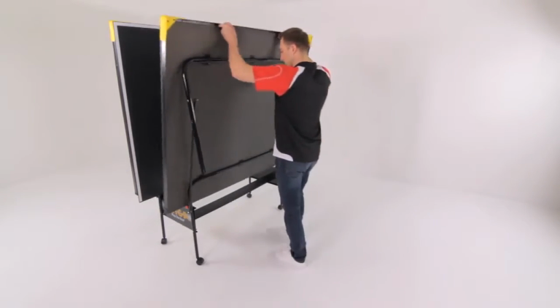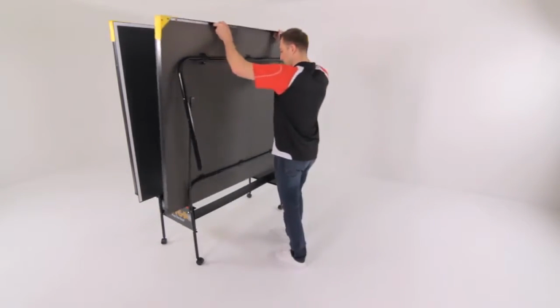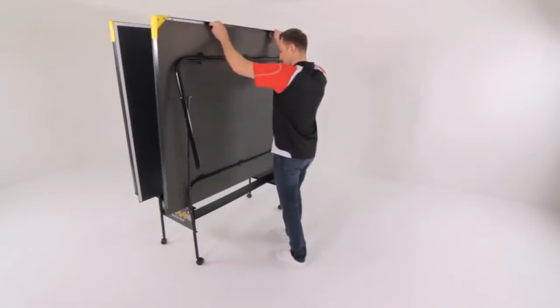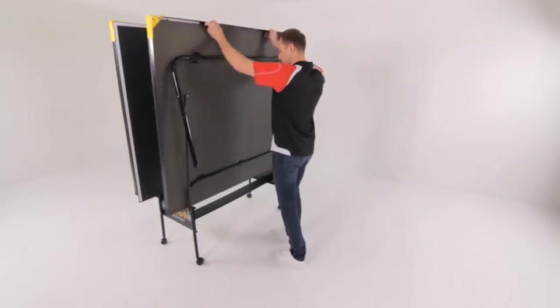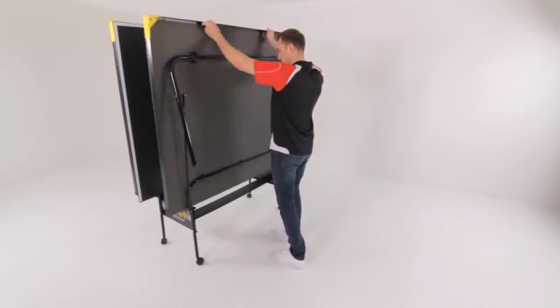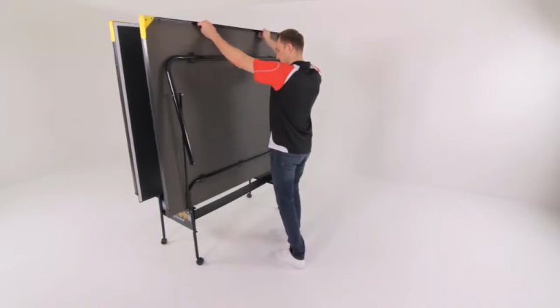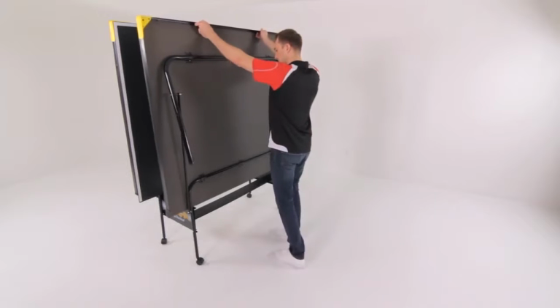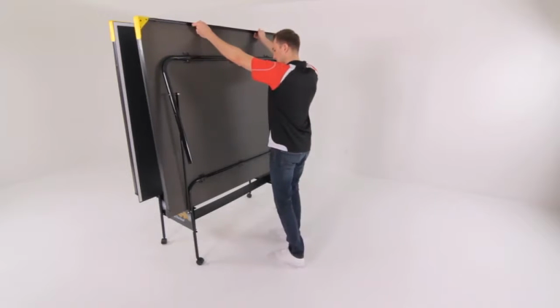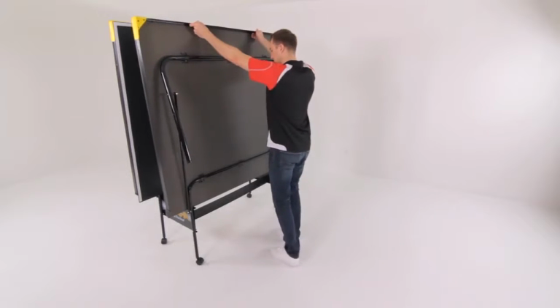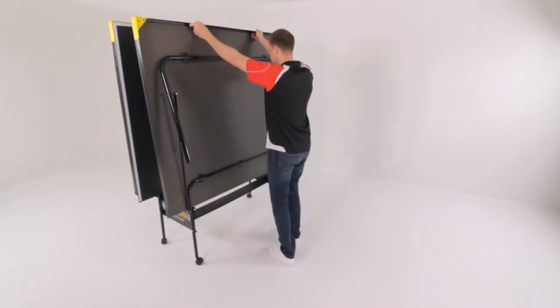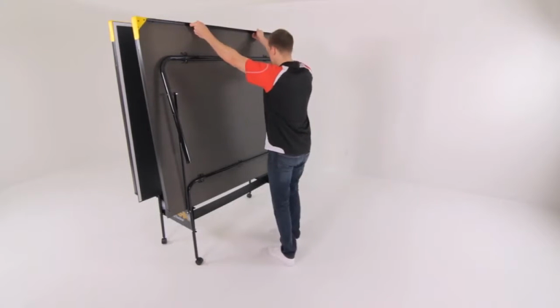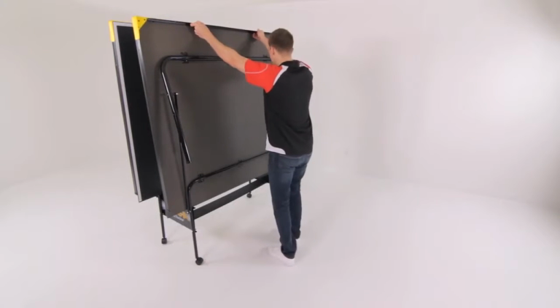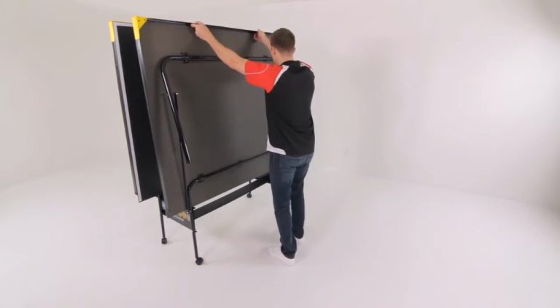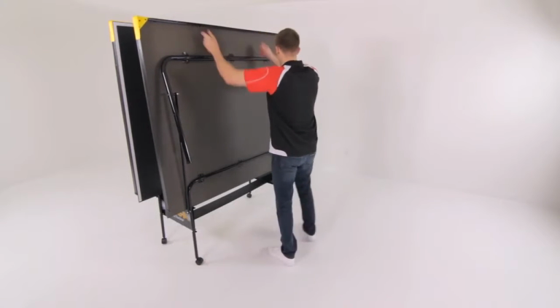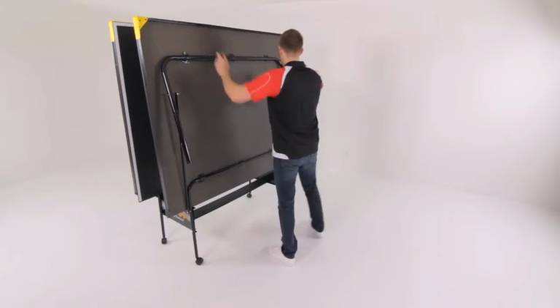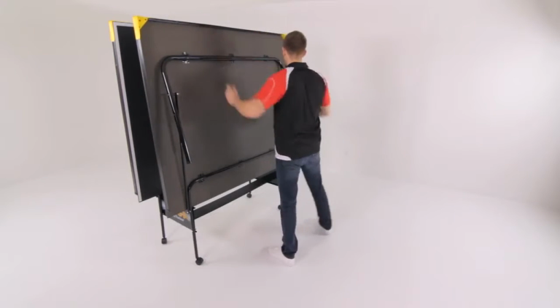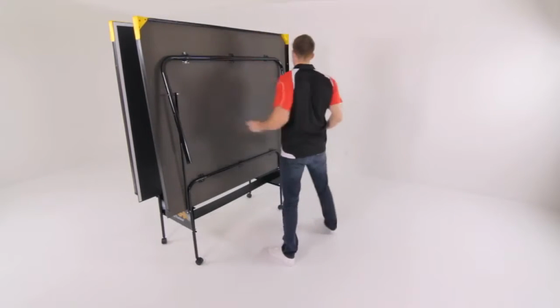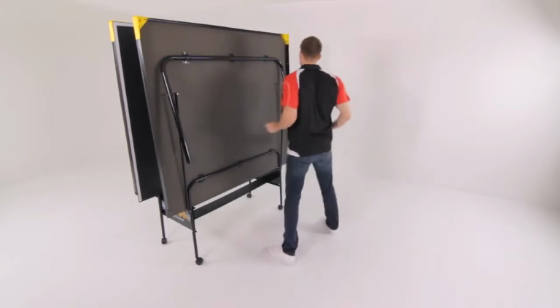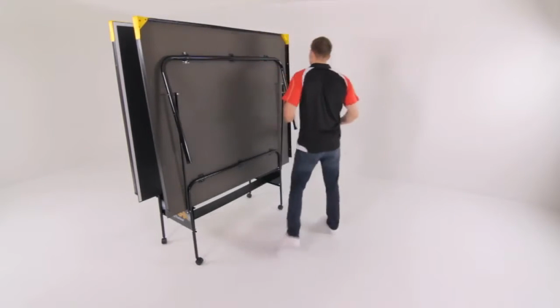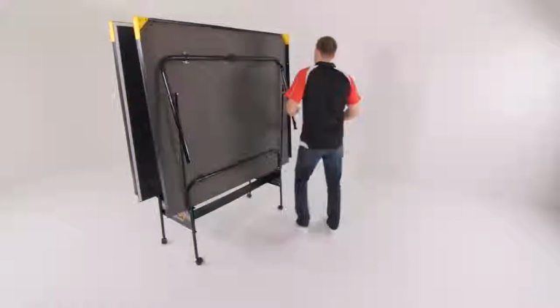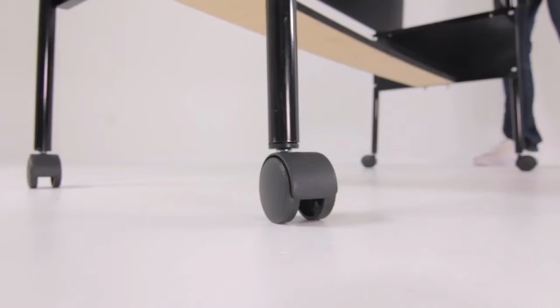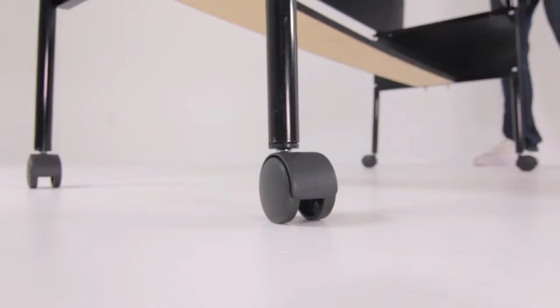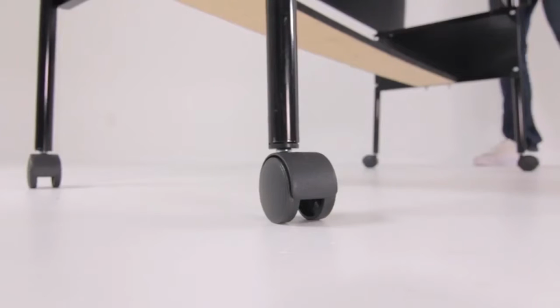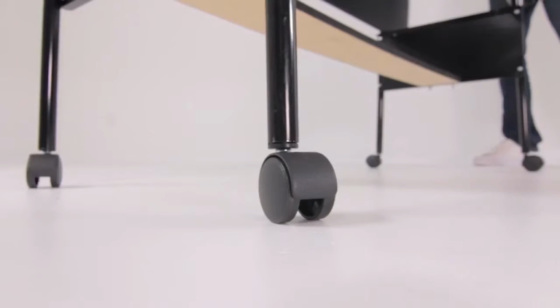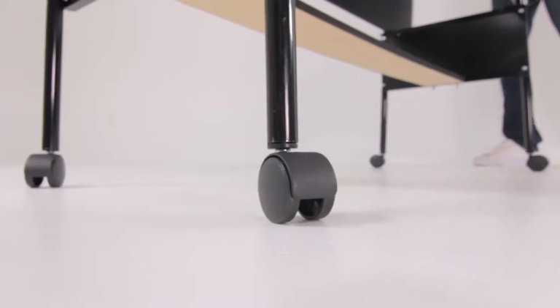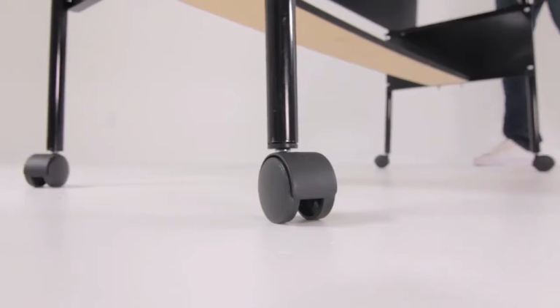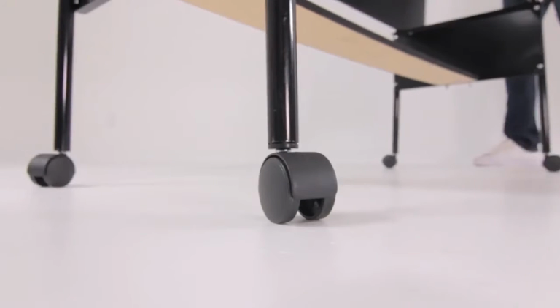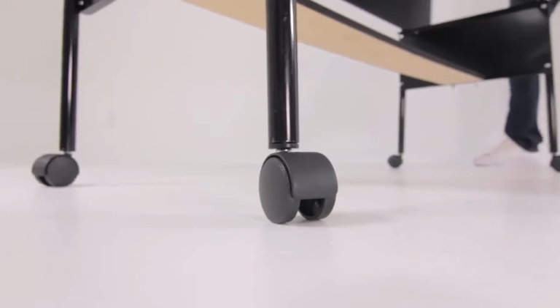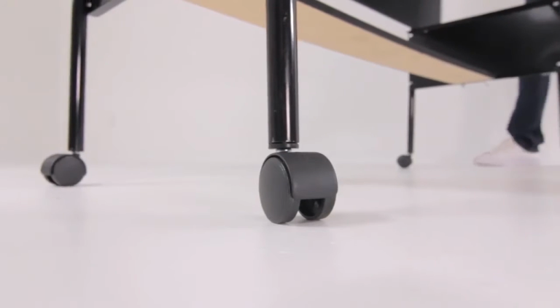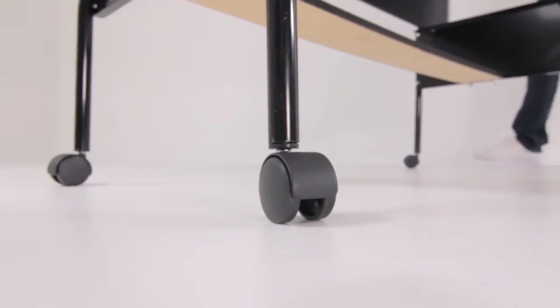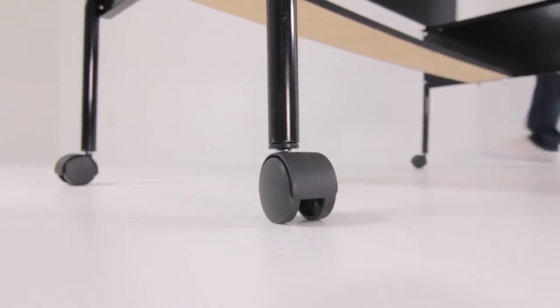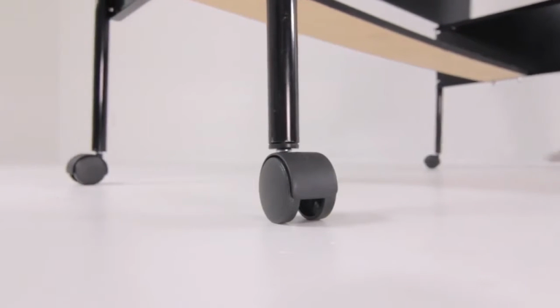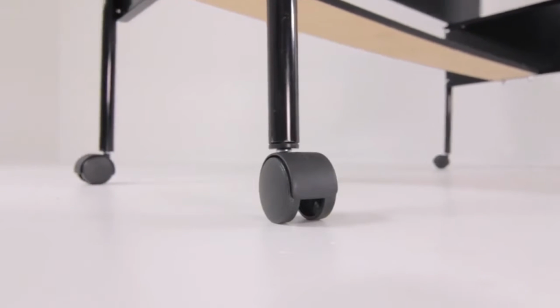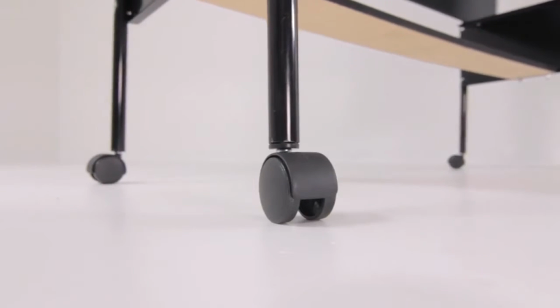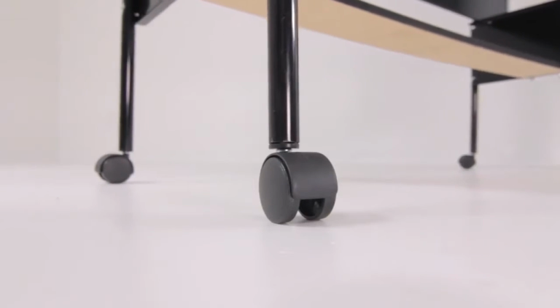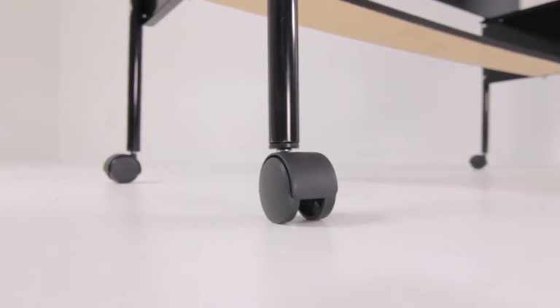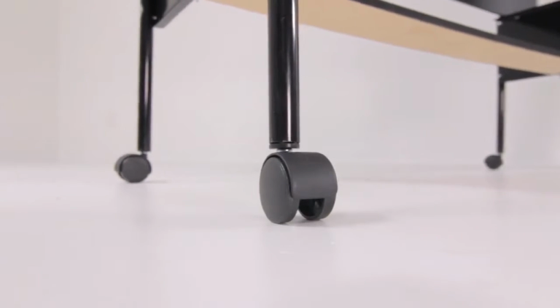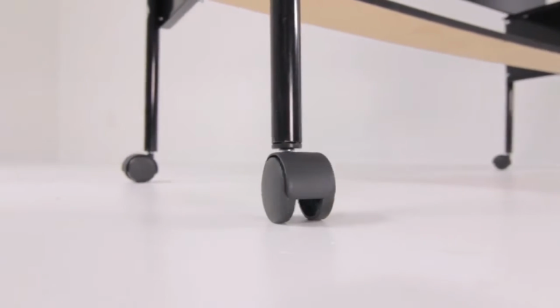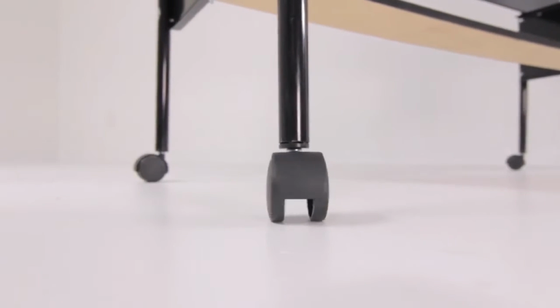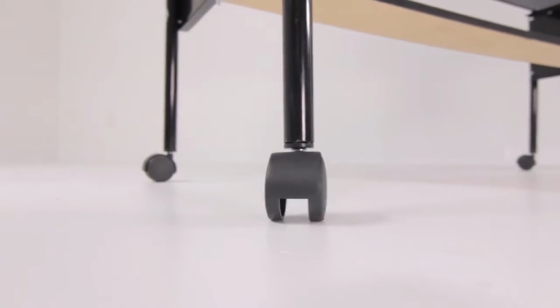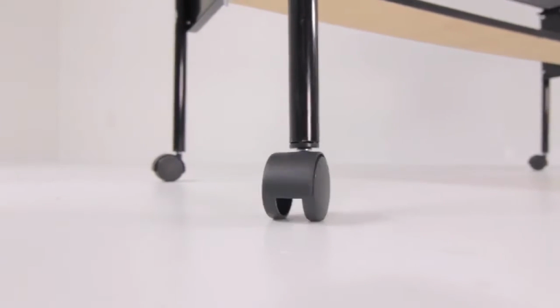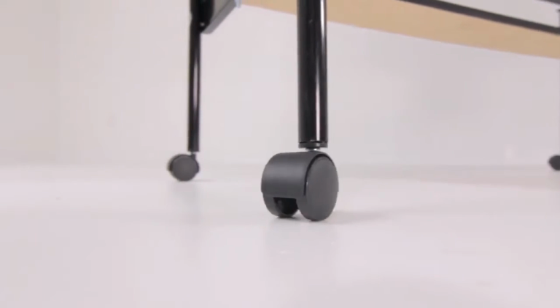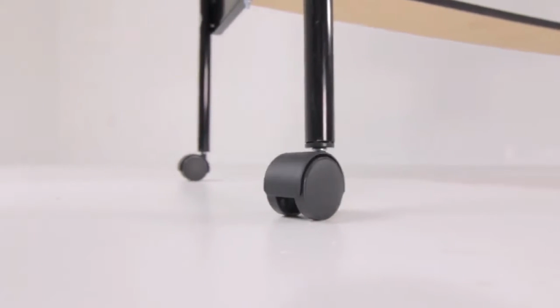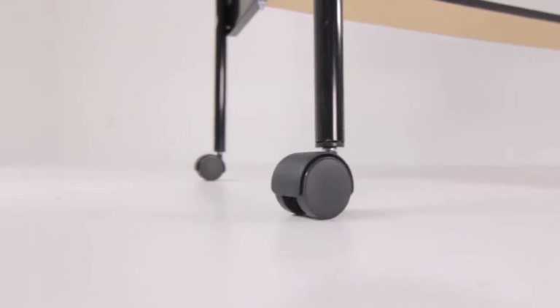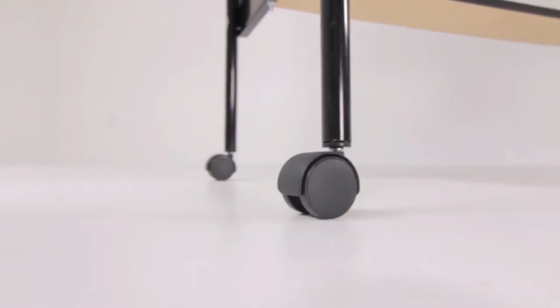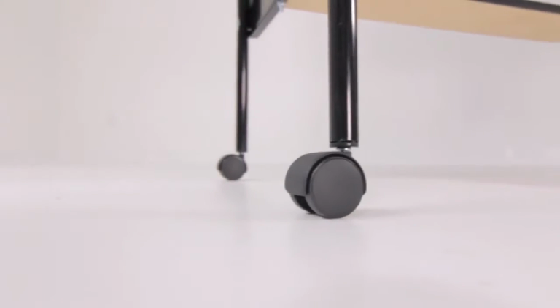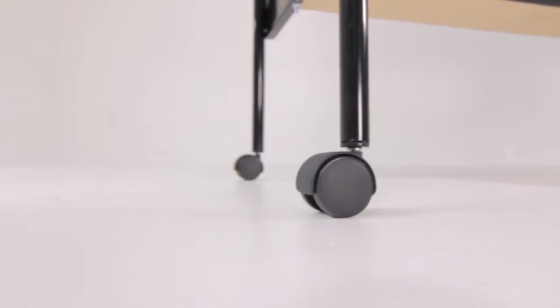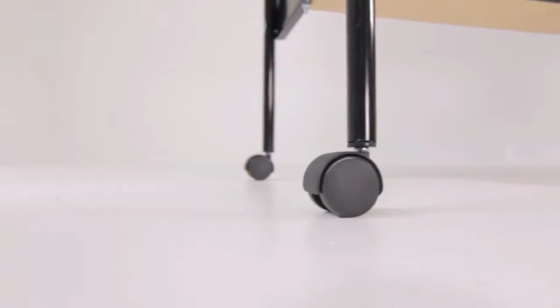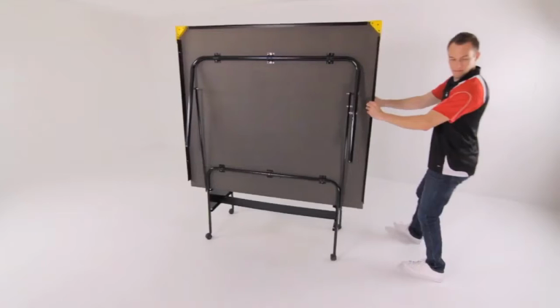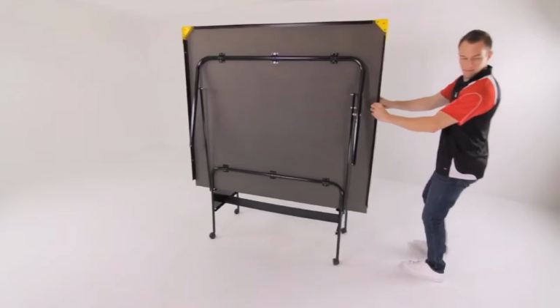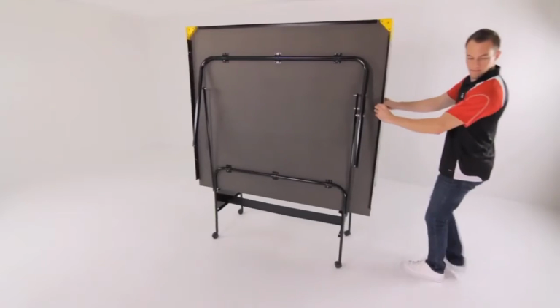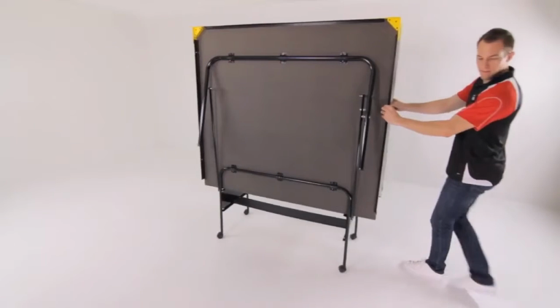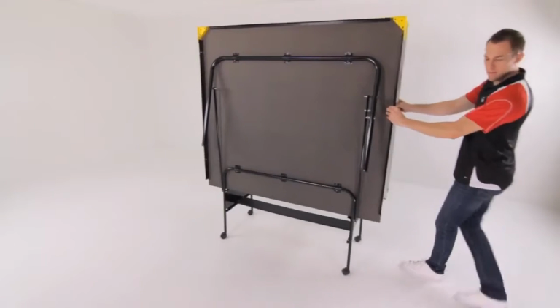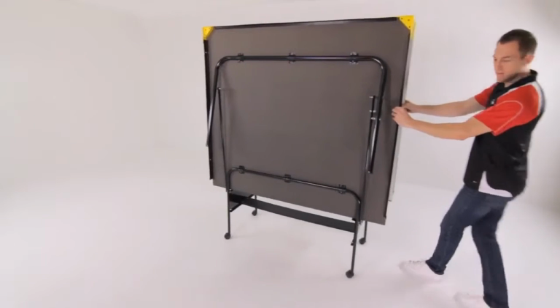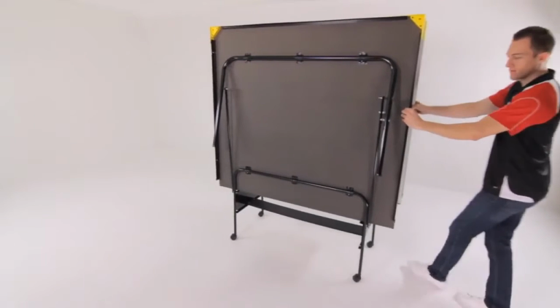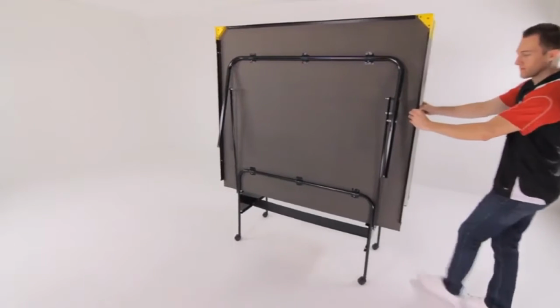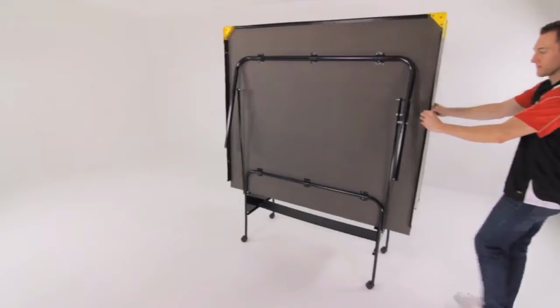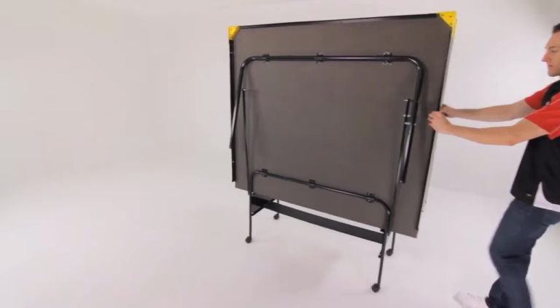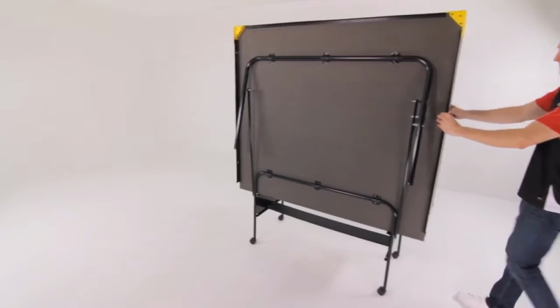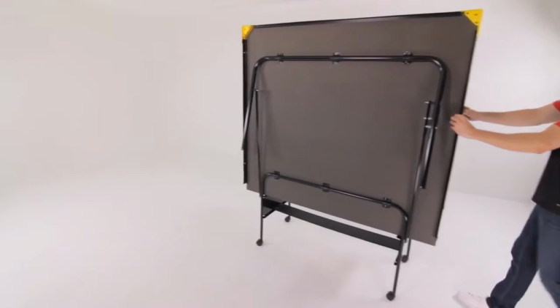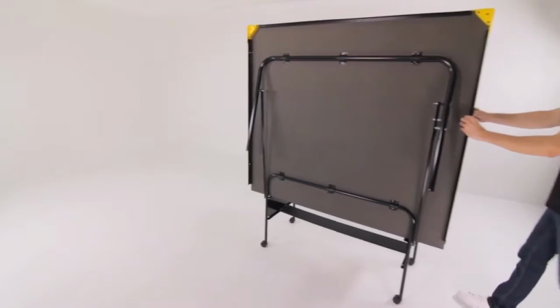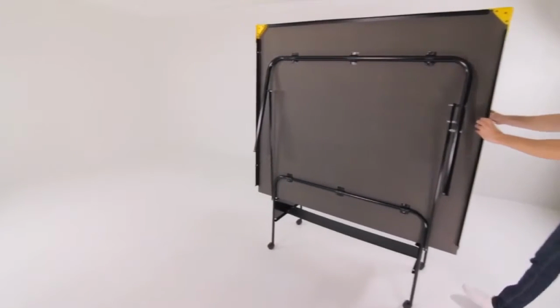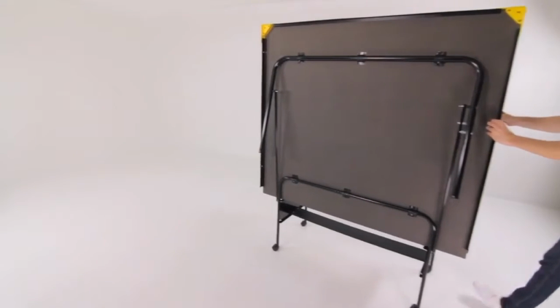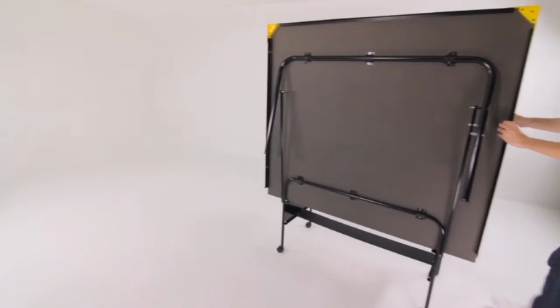Once your table is folded, two-inch double-wheeled casters allow you to move your table with ease.